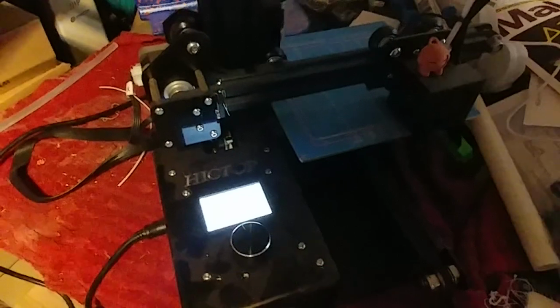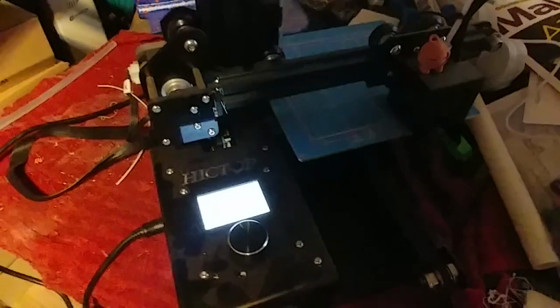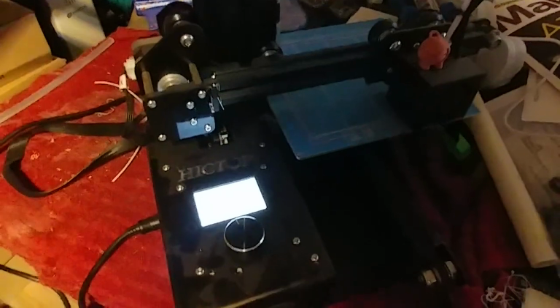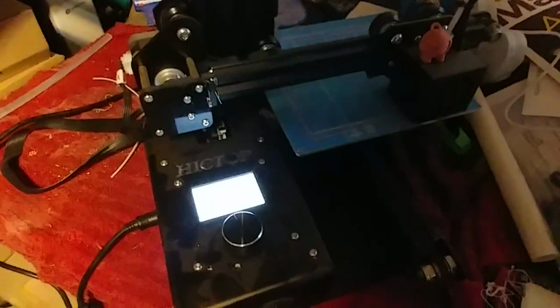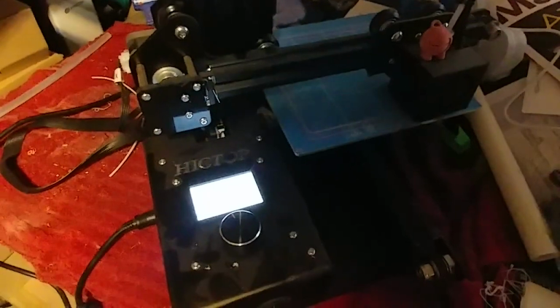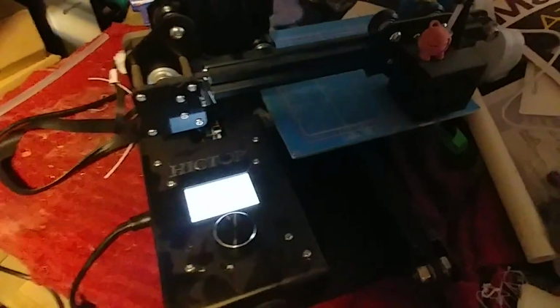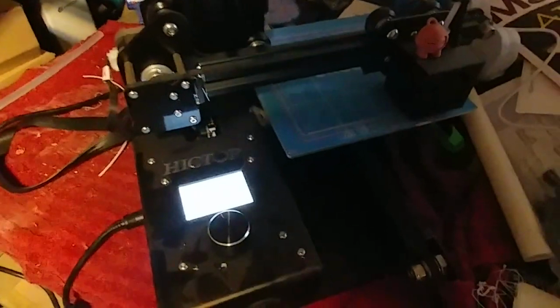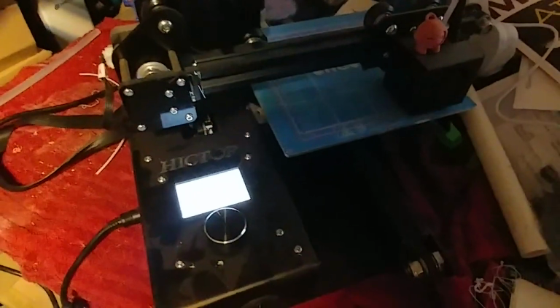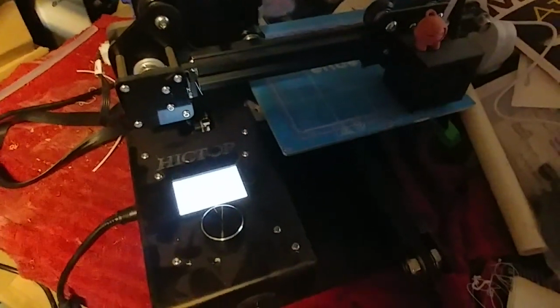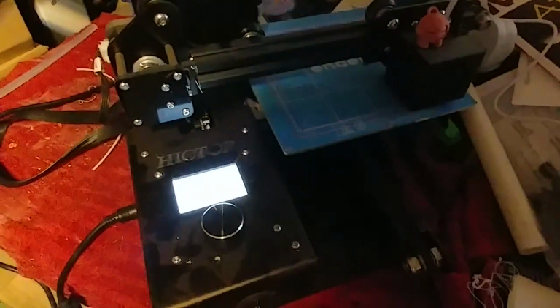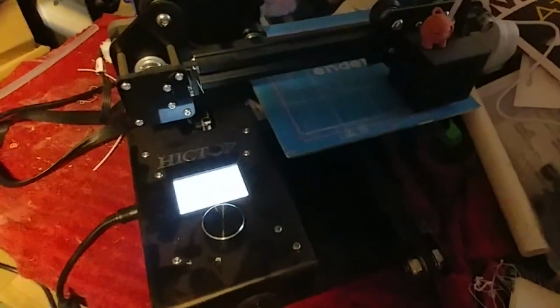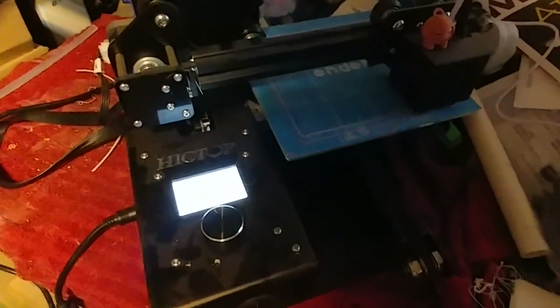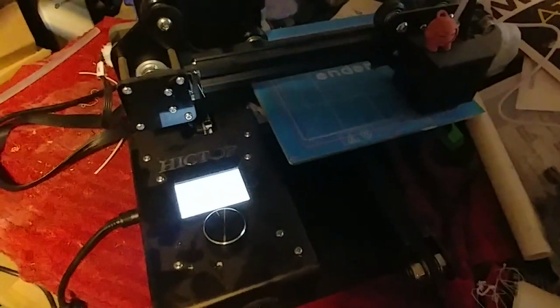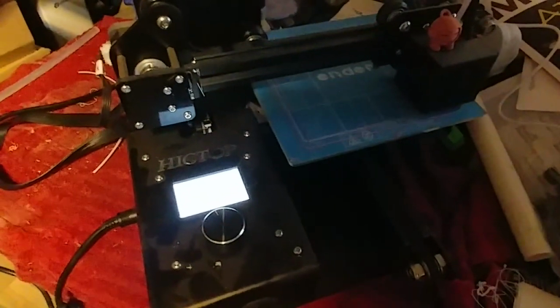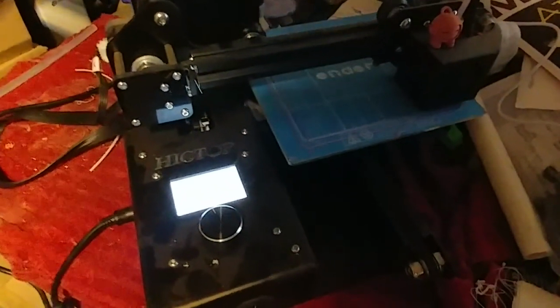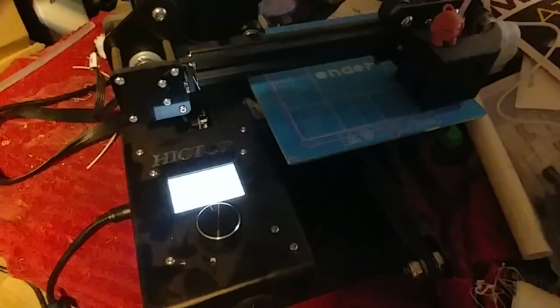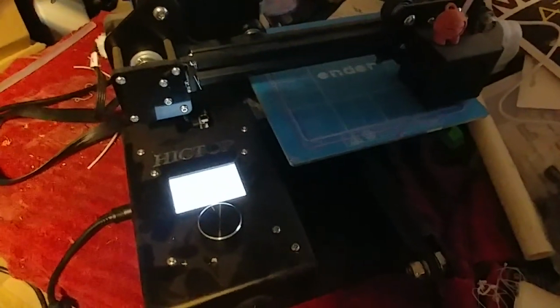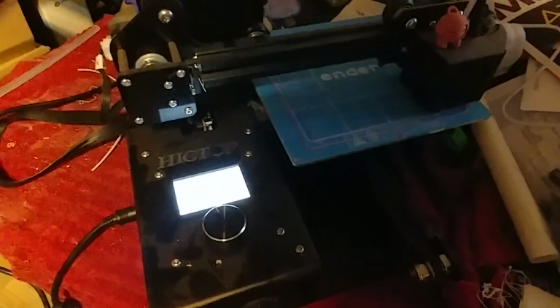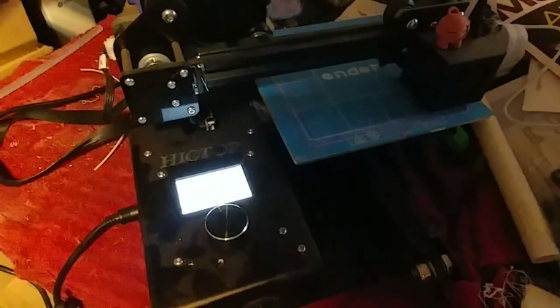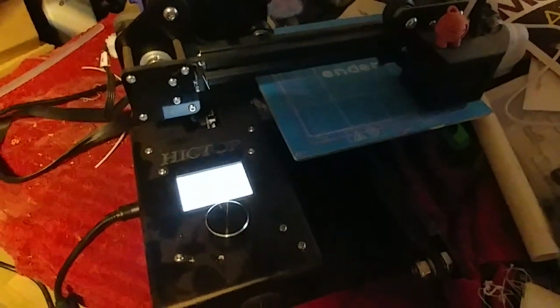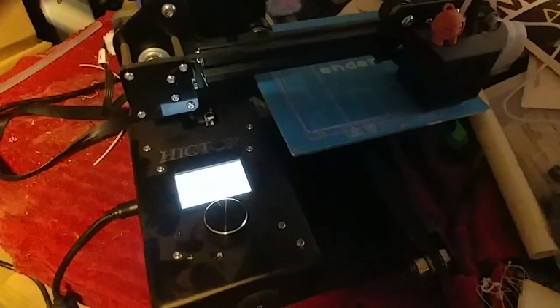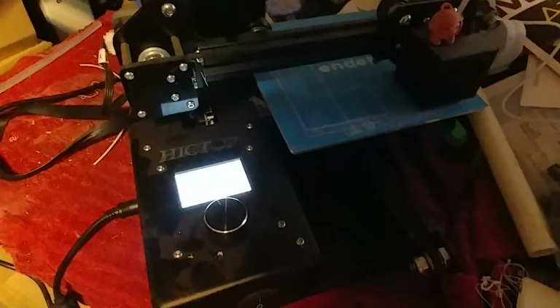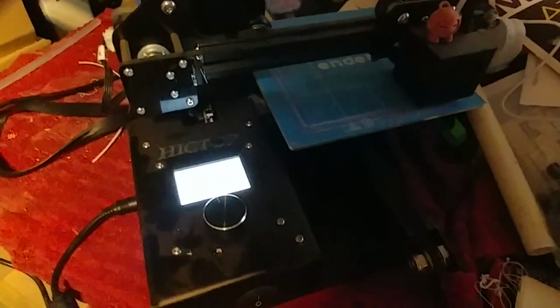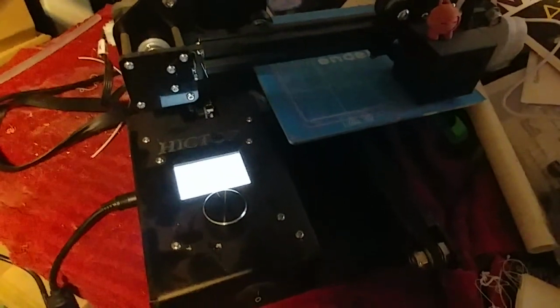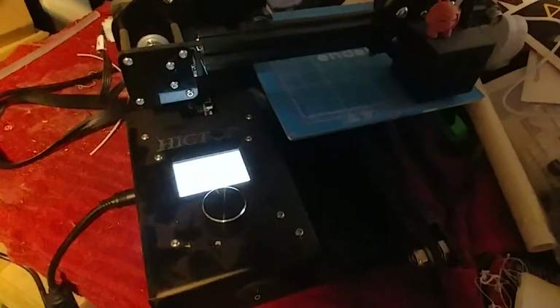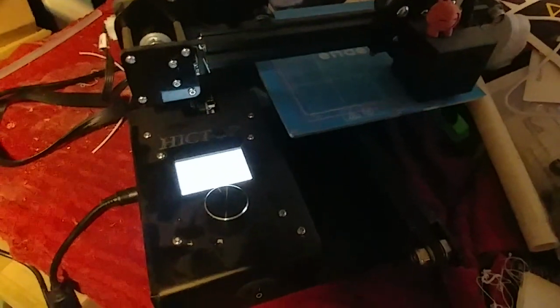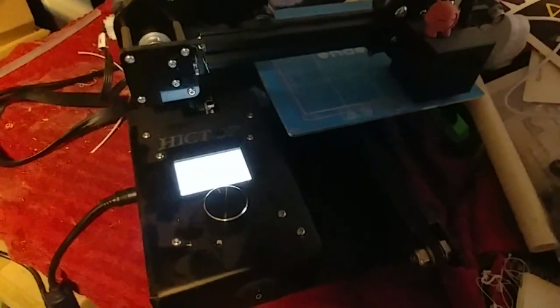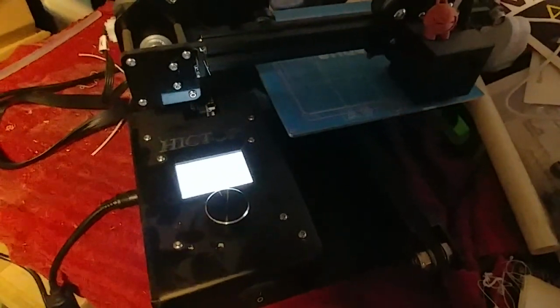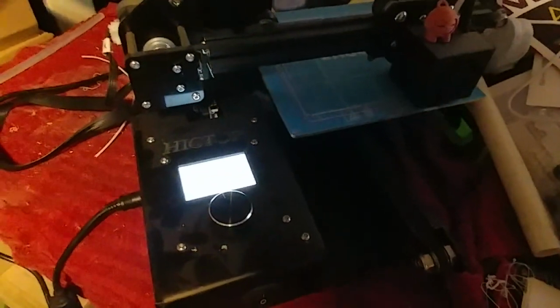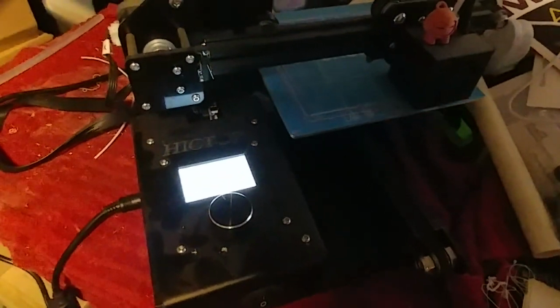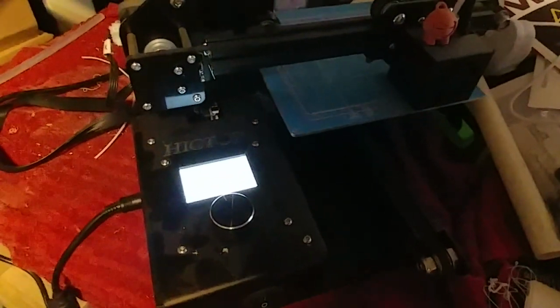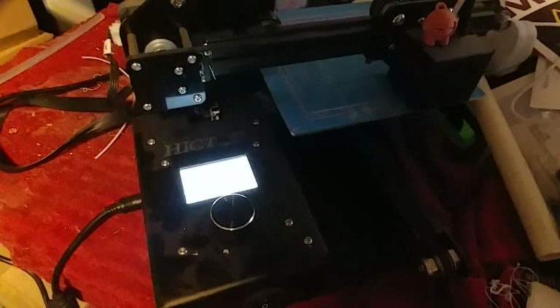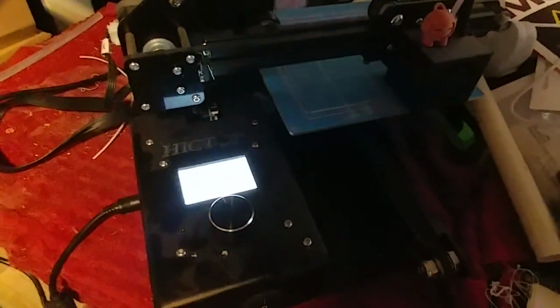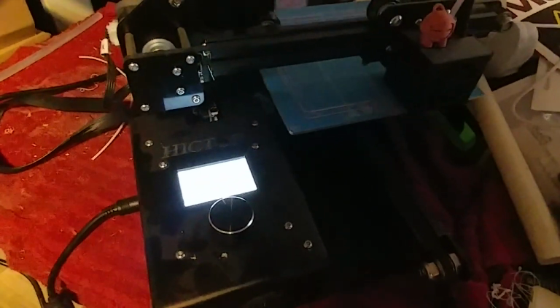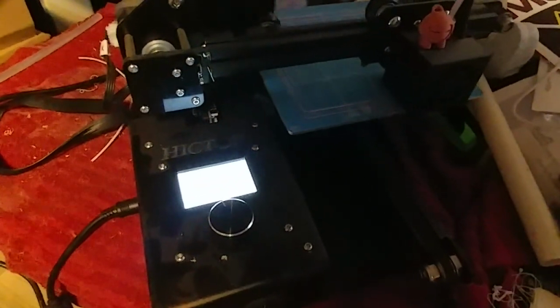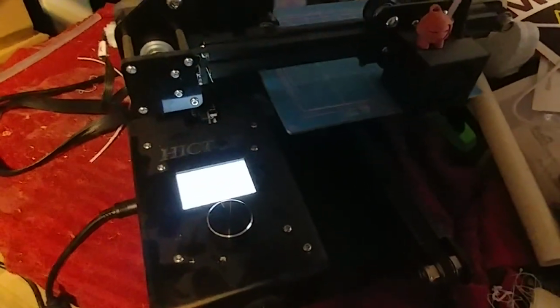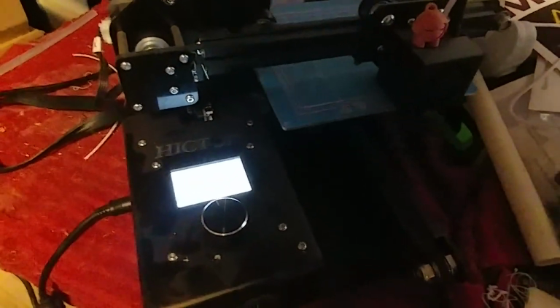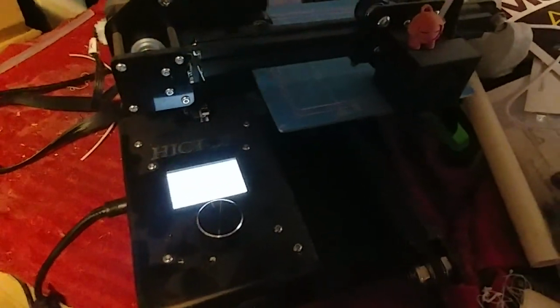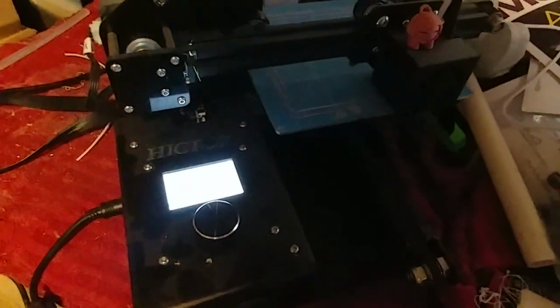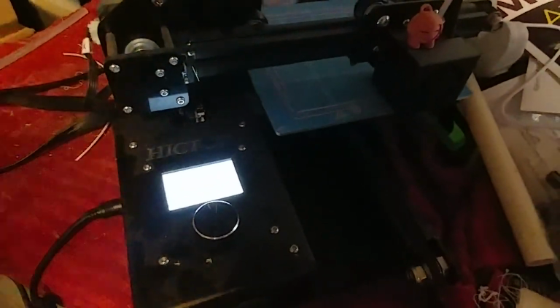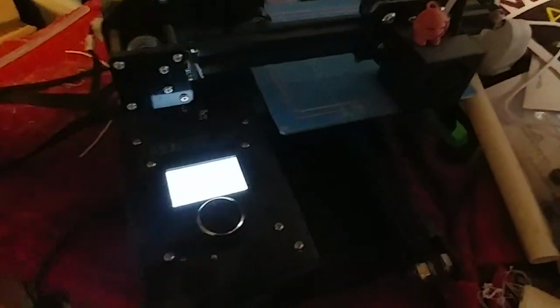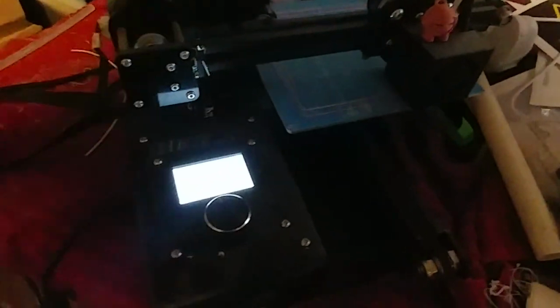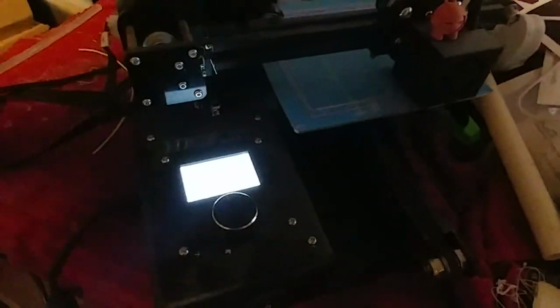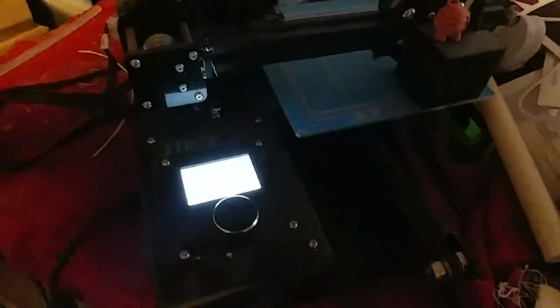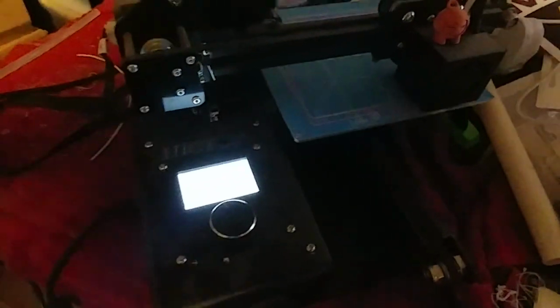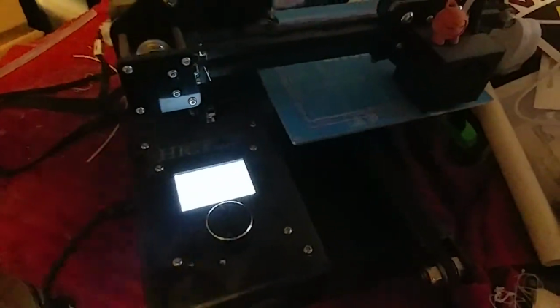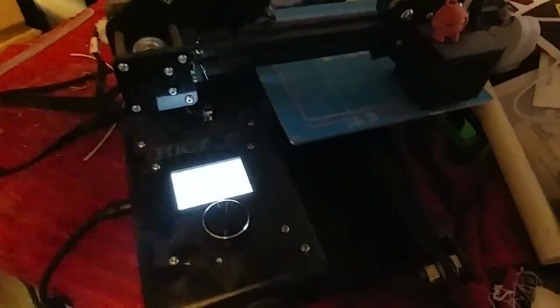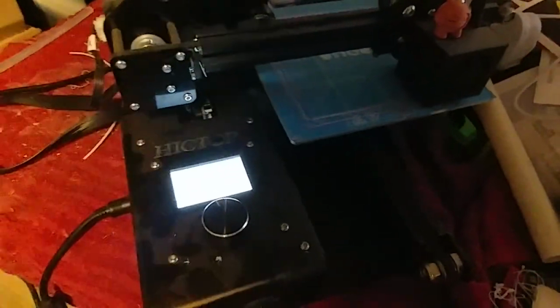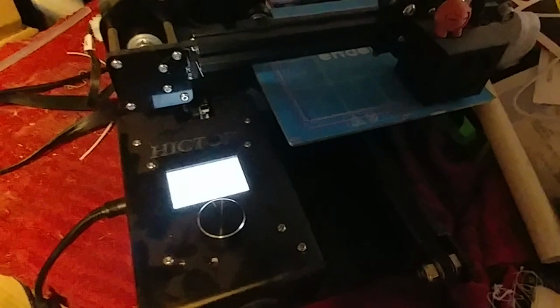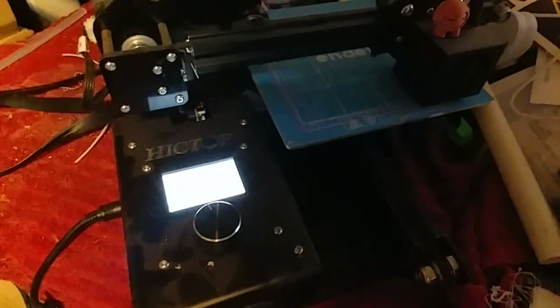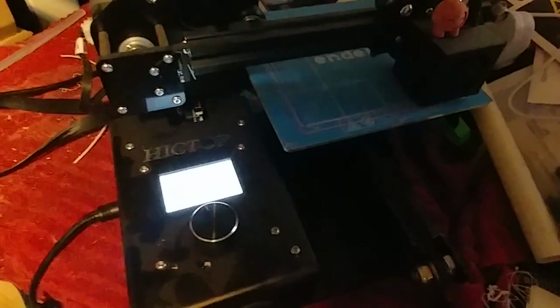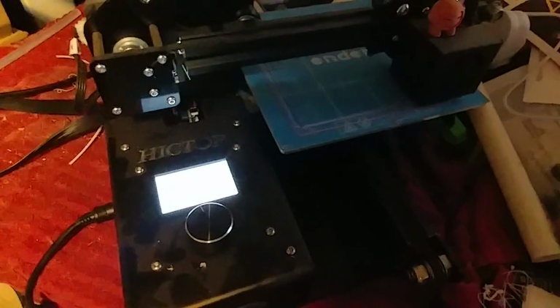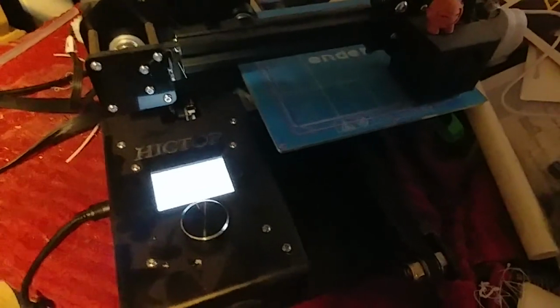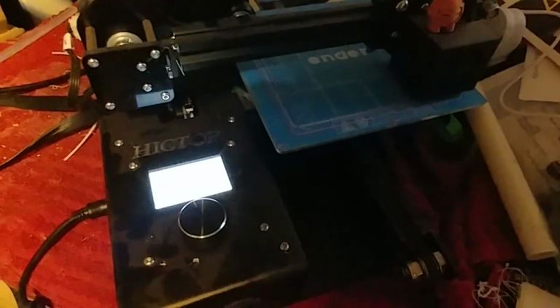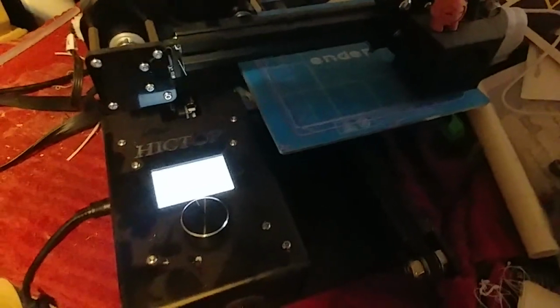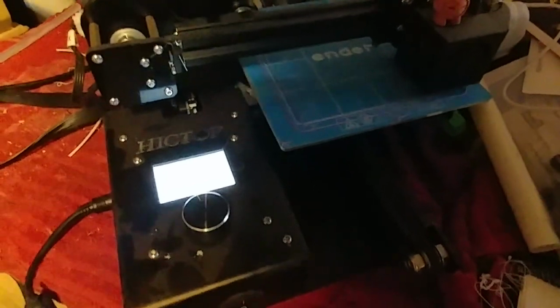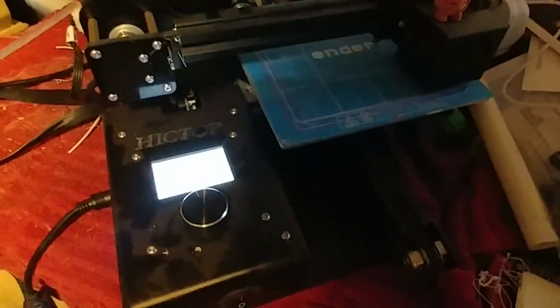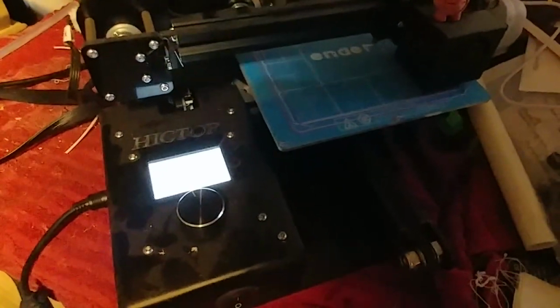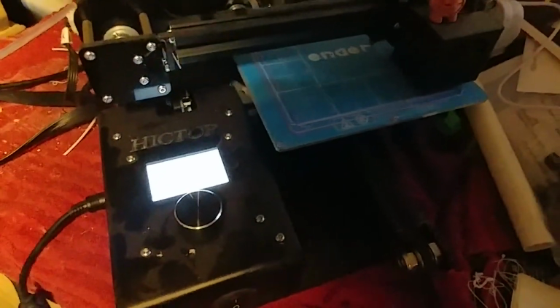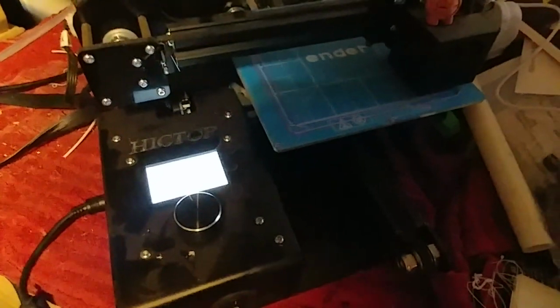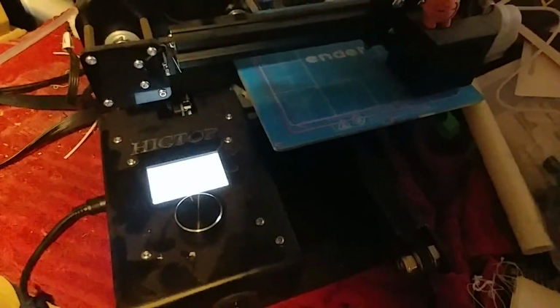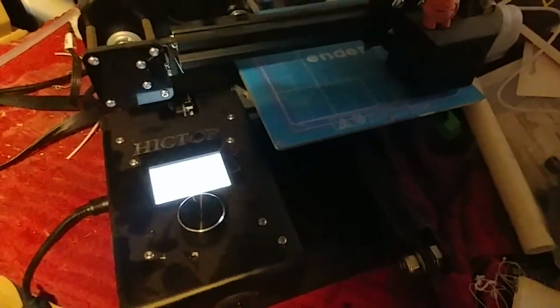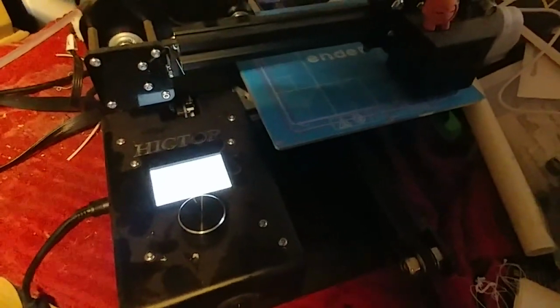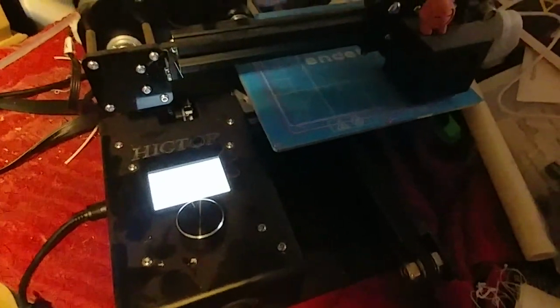Welcome to today's 3D print. Here is a little catch-up for you. I'm doing a live stream tomorrow, so stay tuned for the live stream.